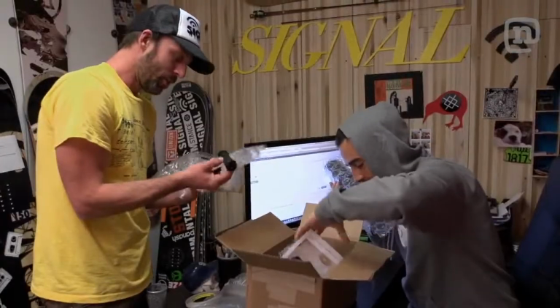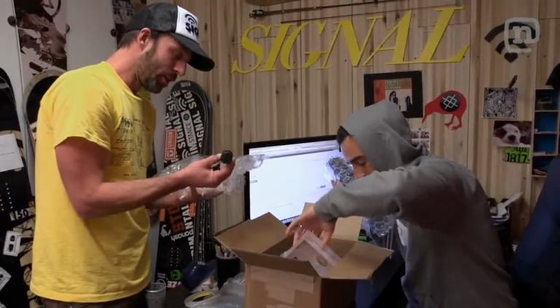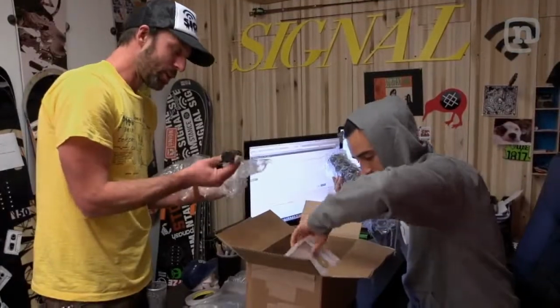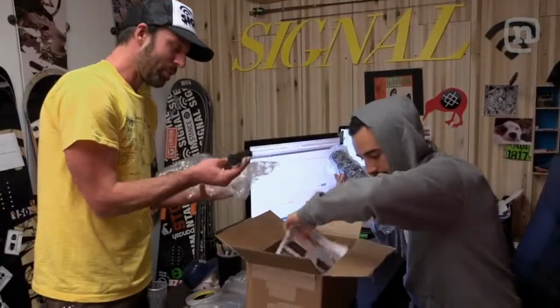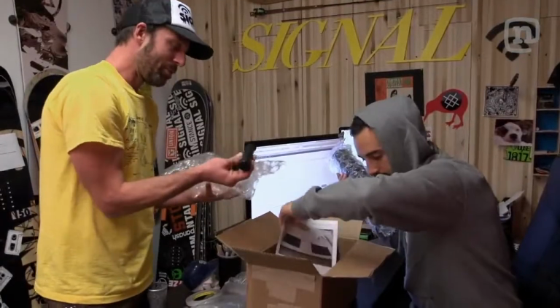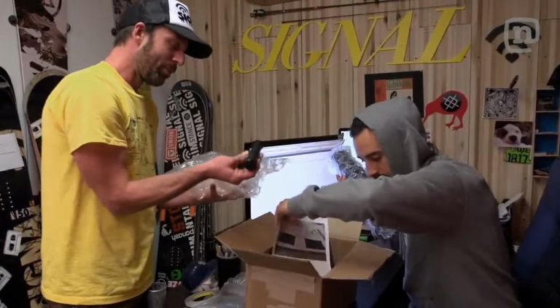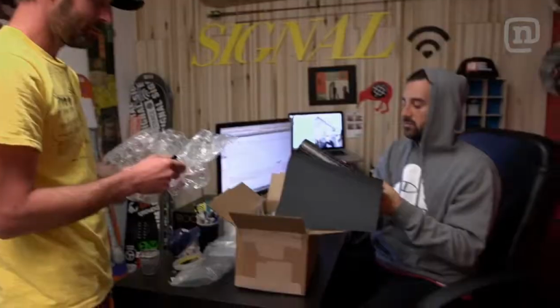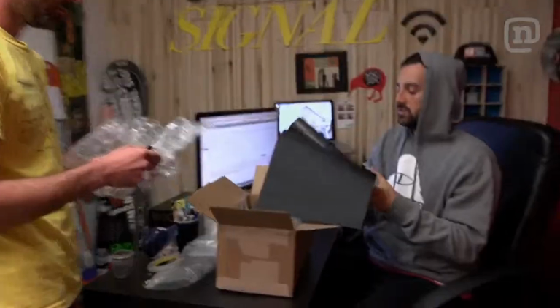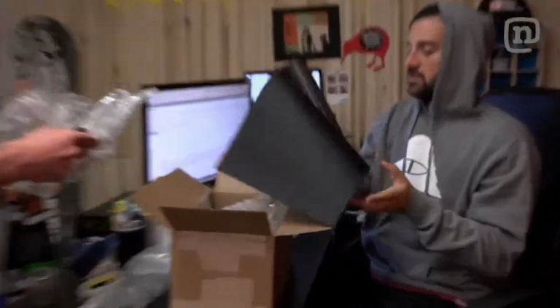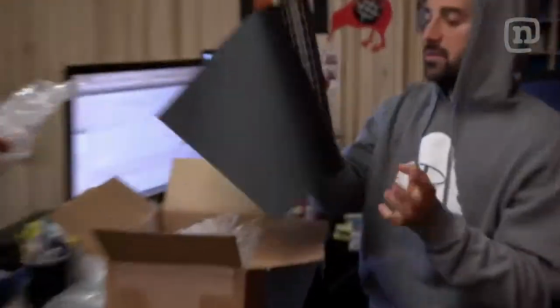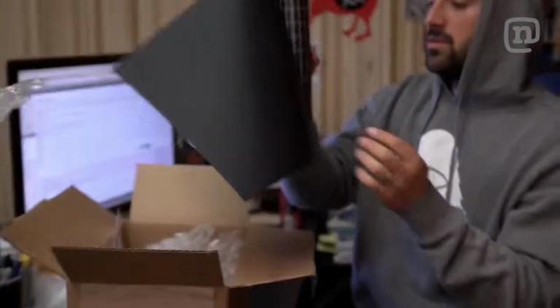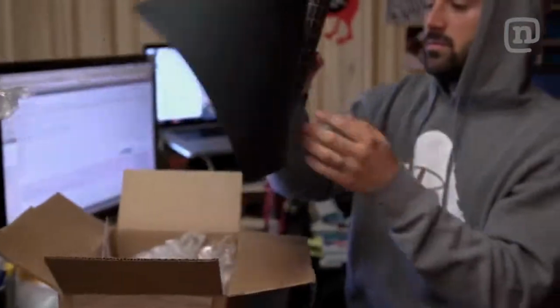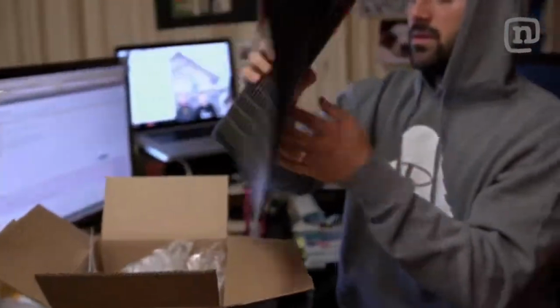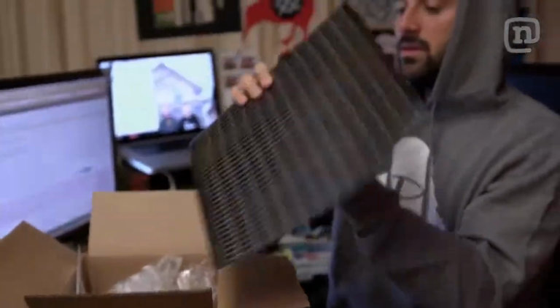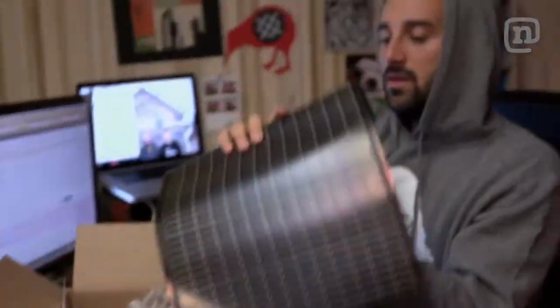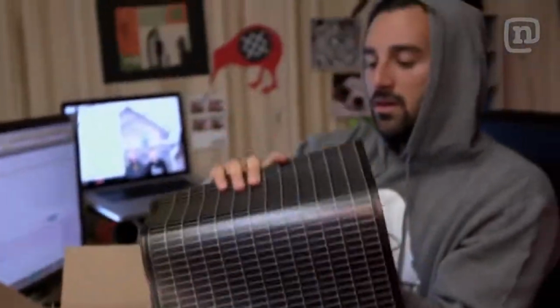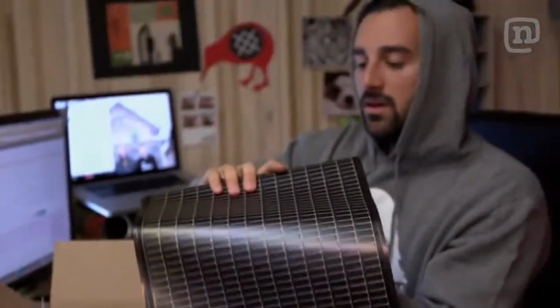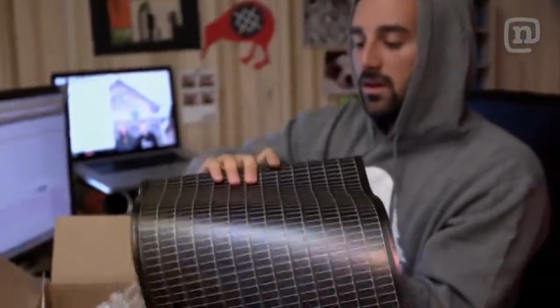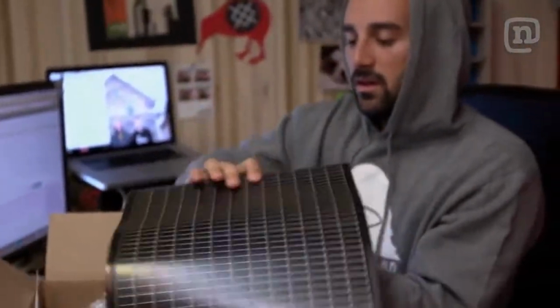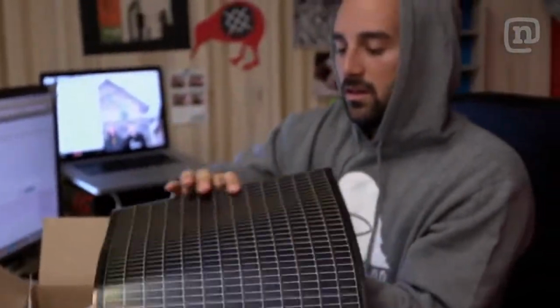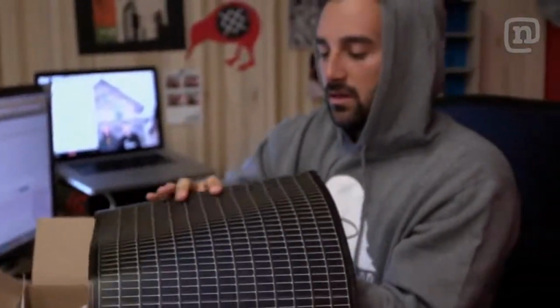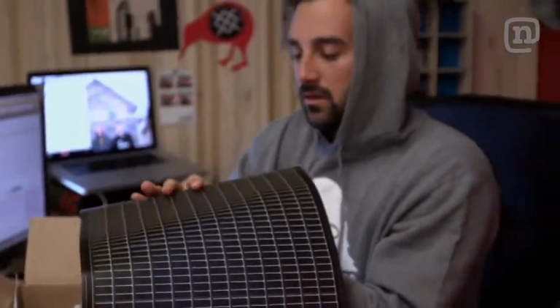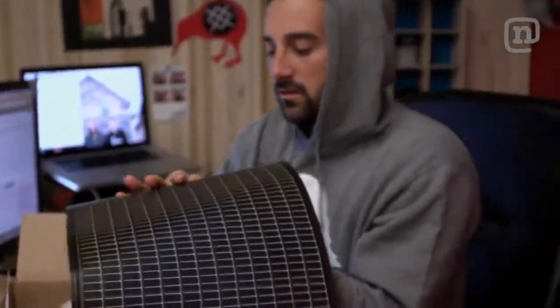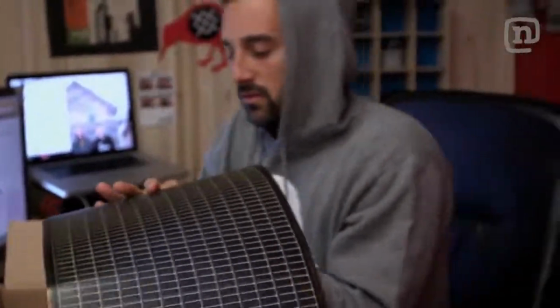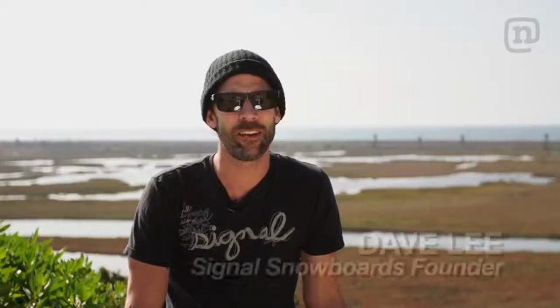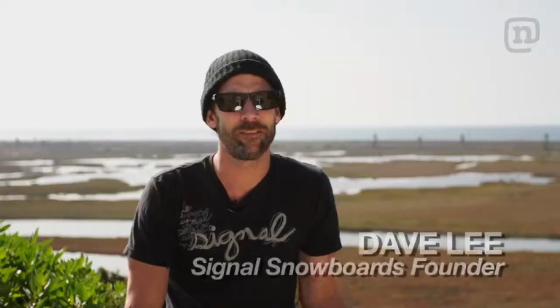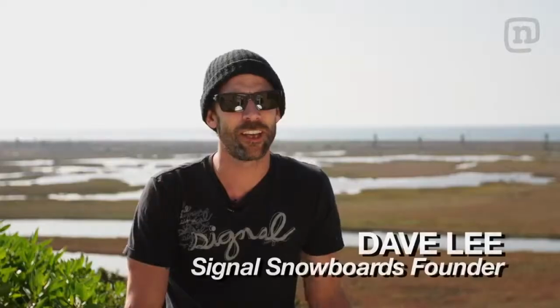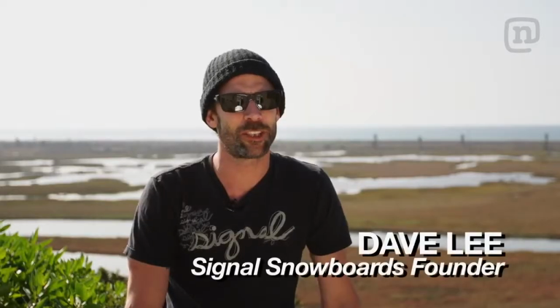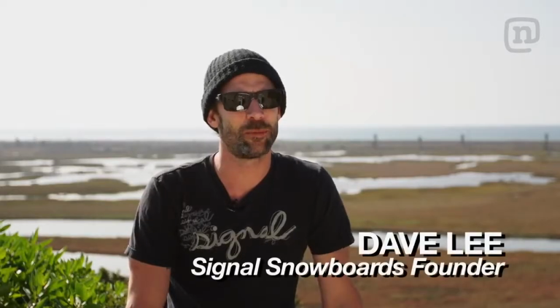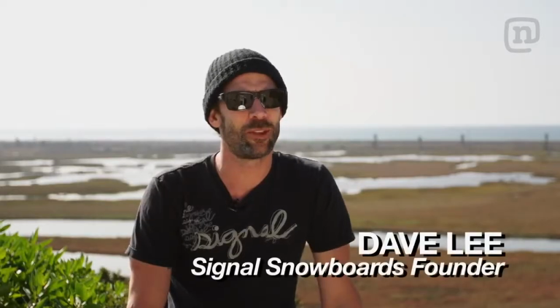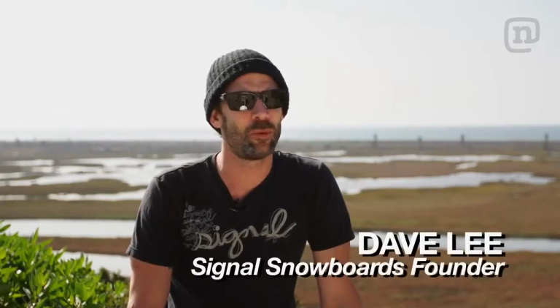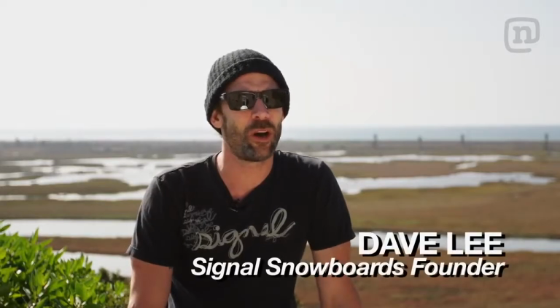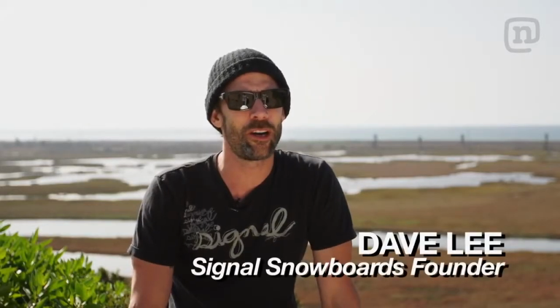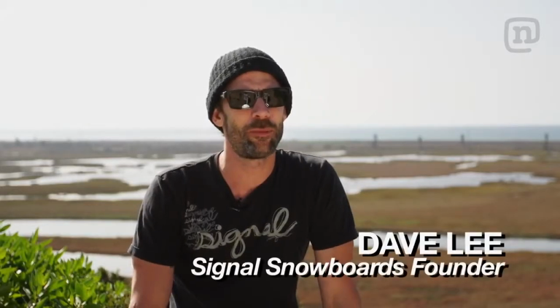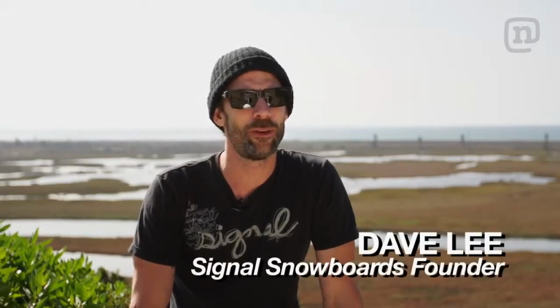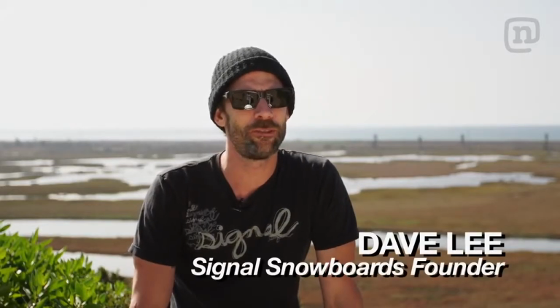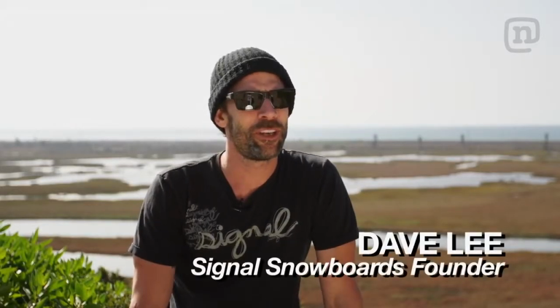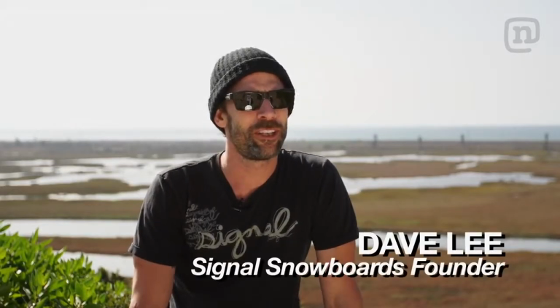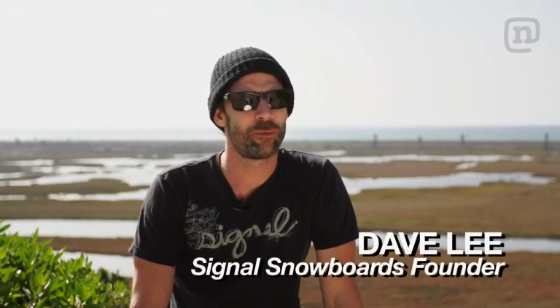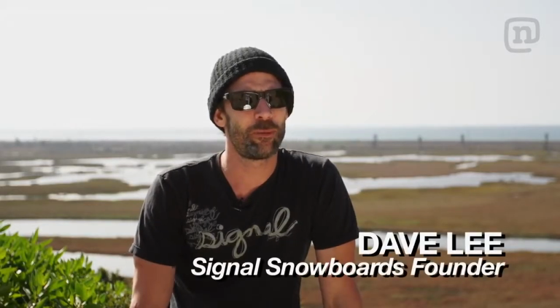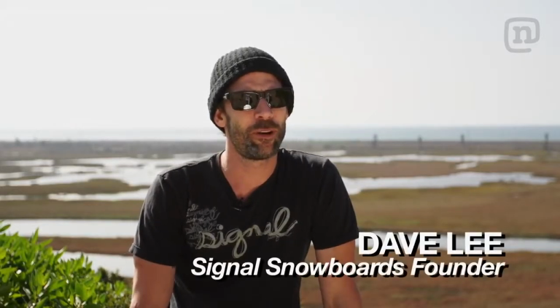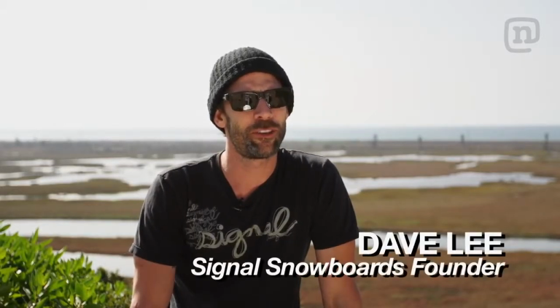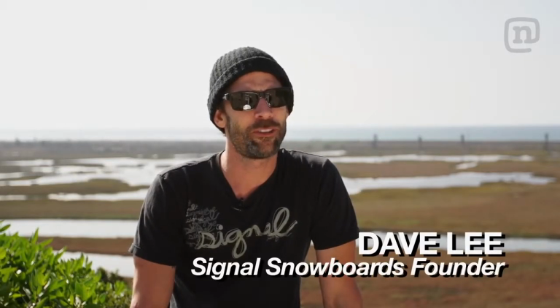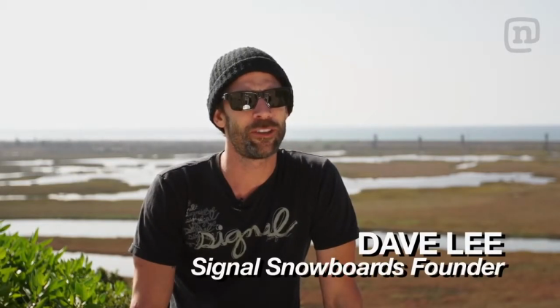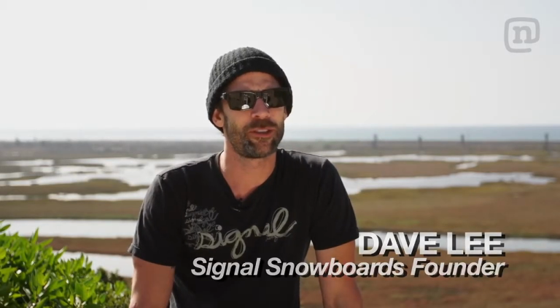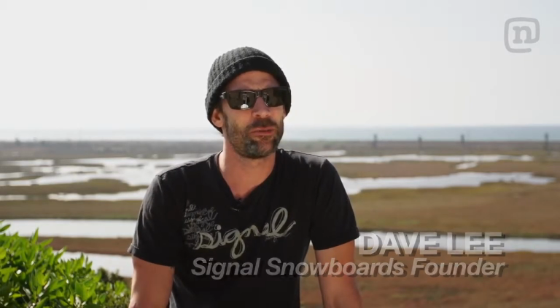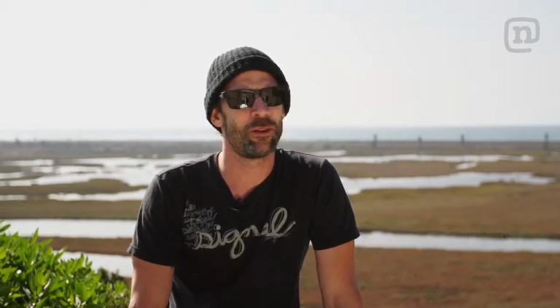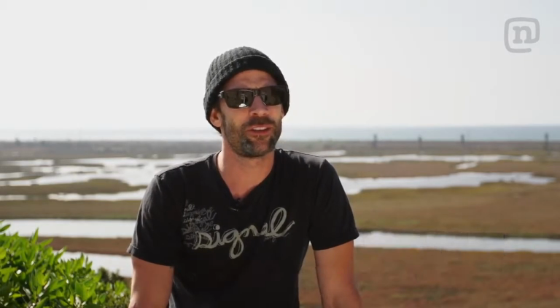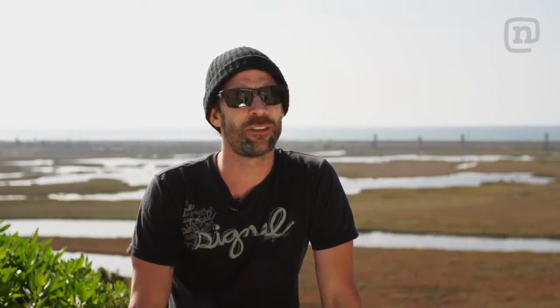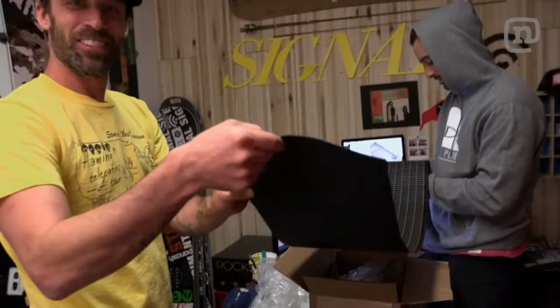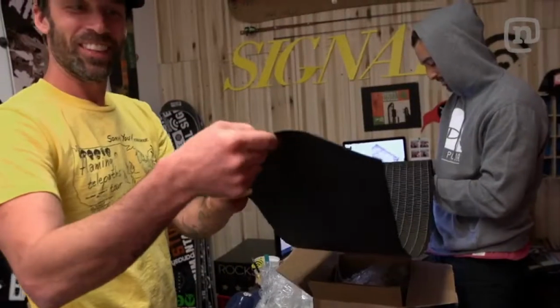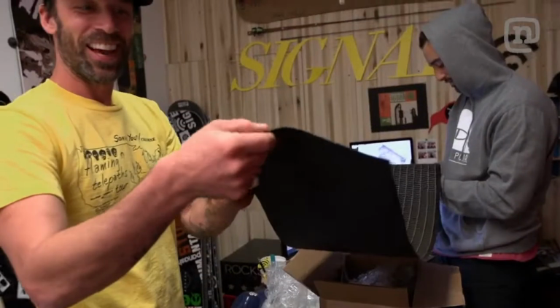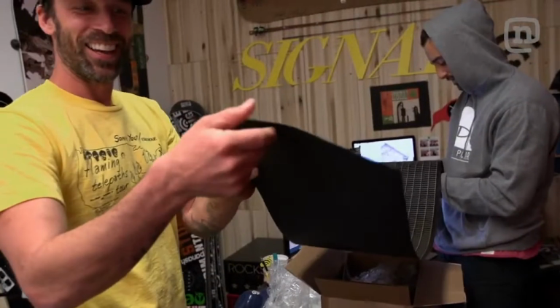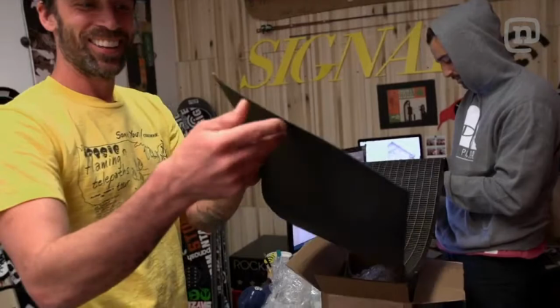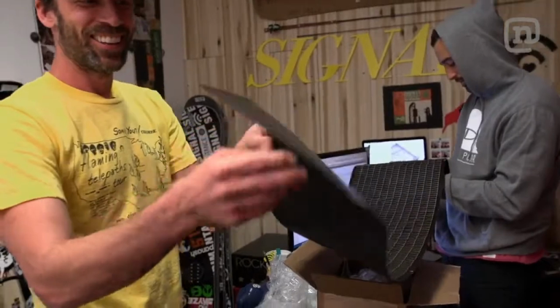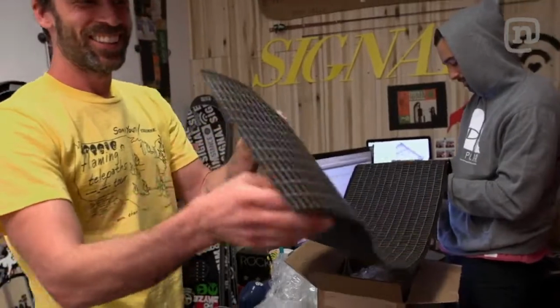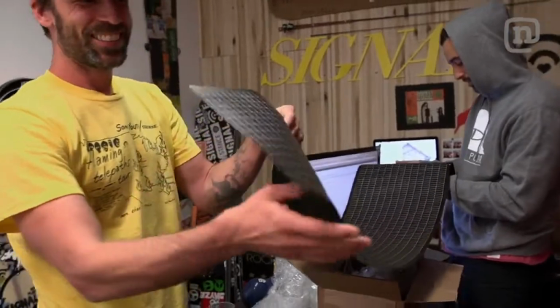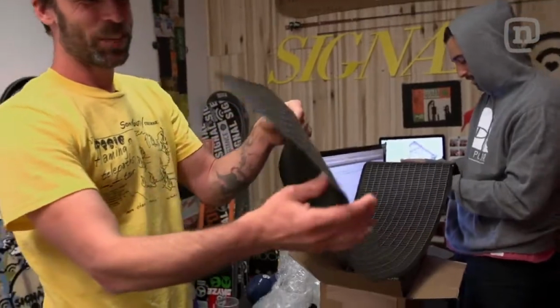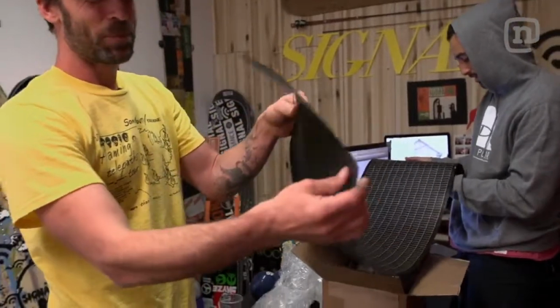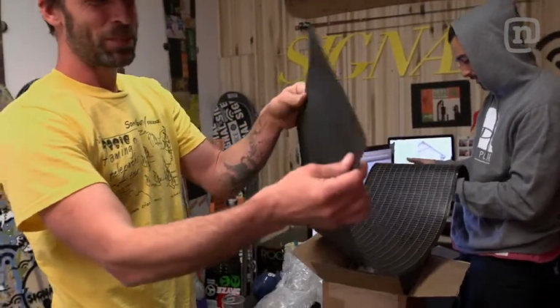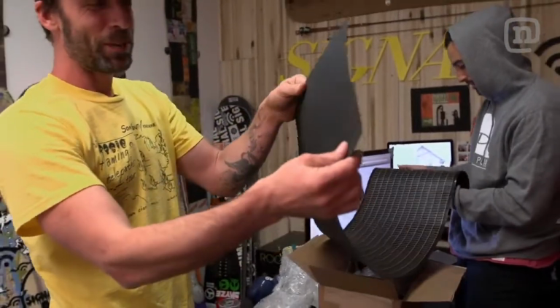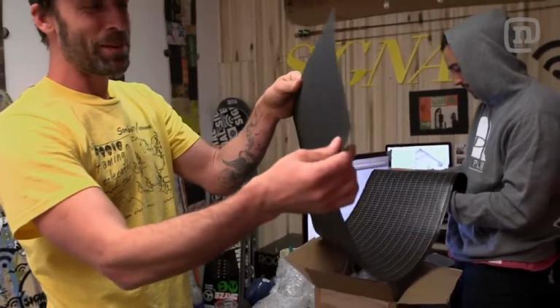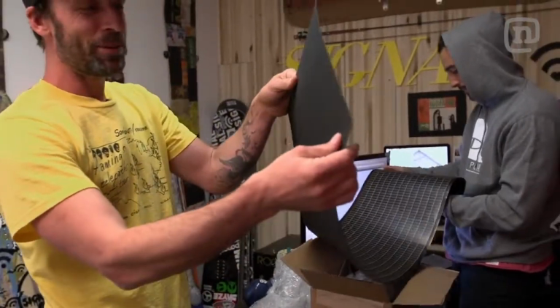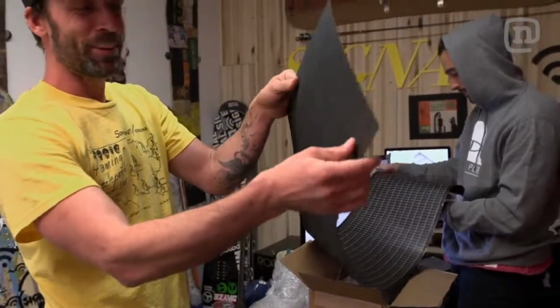We came across this Powerfilm, which is super lightweight, flexible, waterproof — it's going to be perfect for the snowboard. Look at that, it's like a piece of paper.